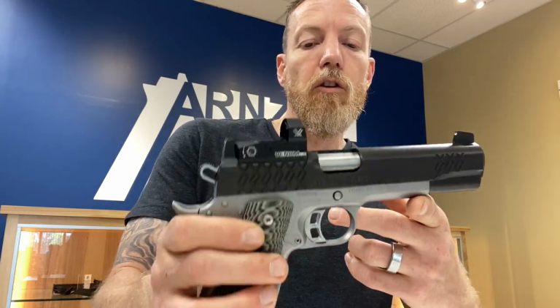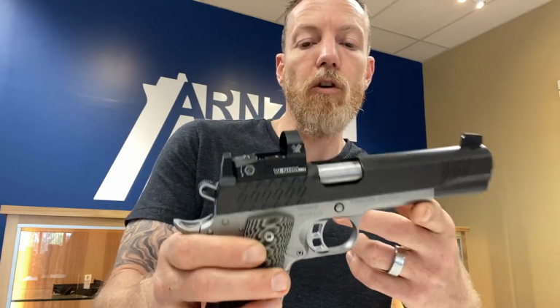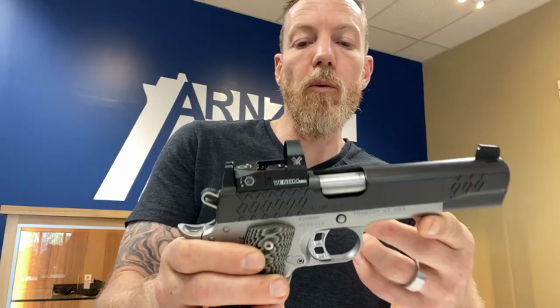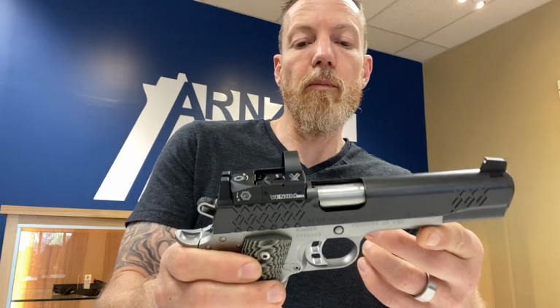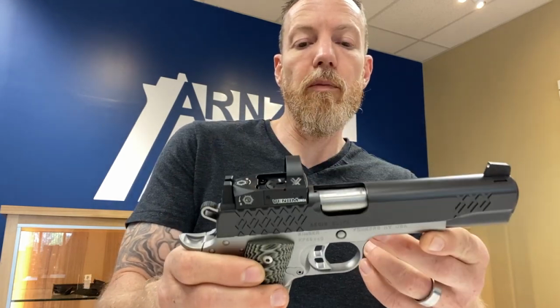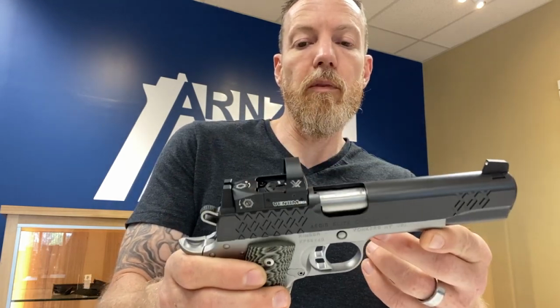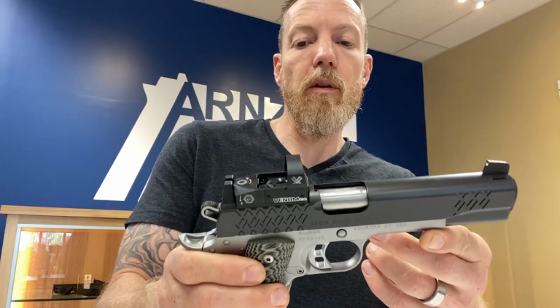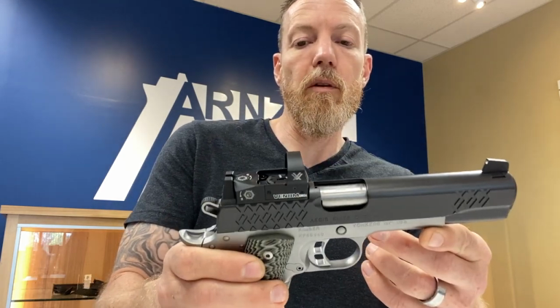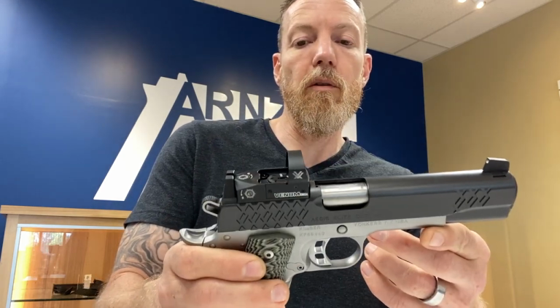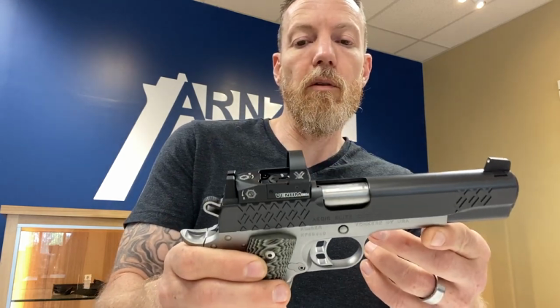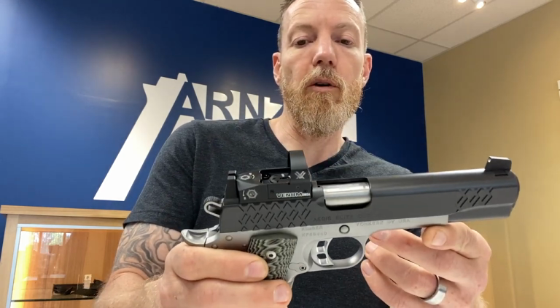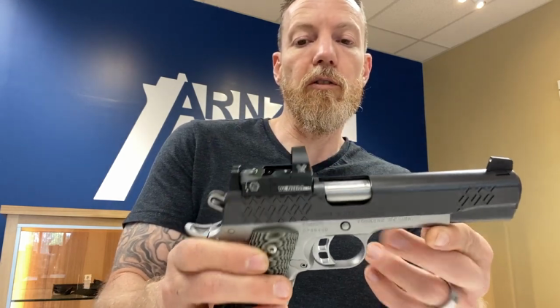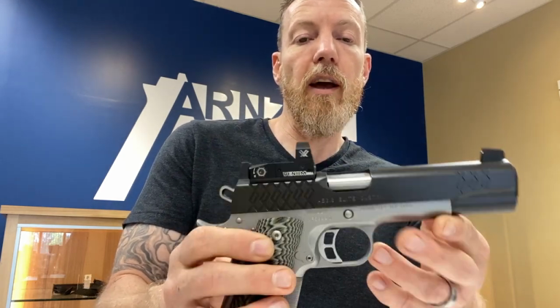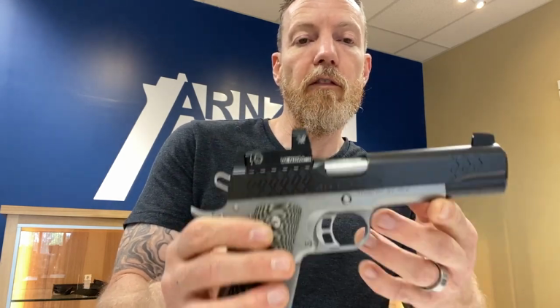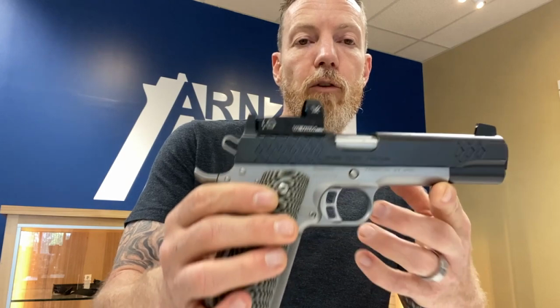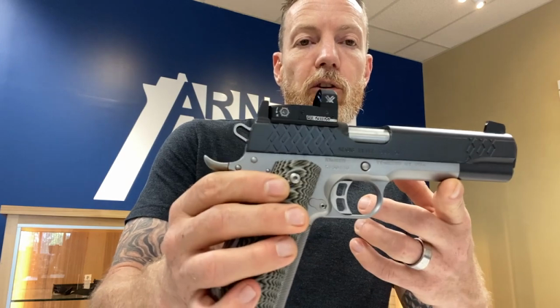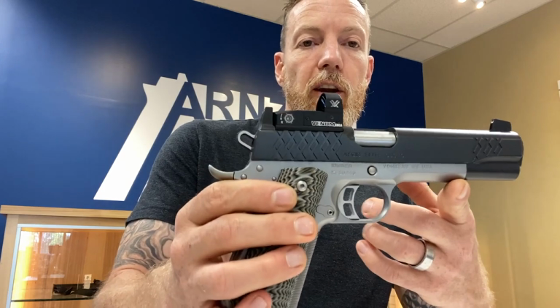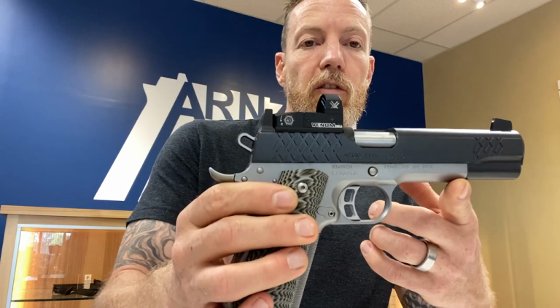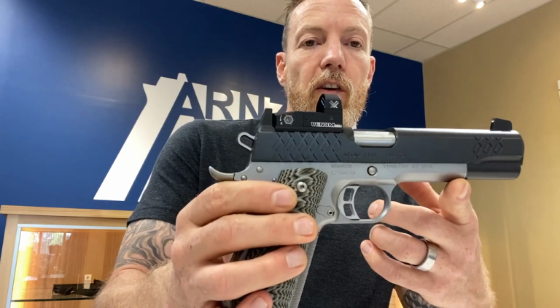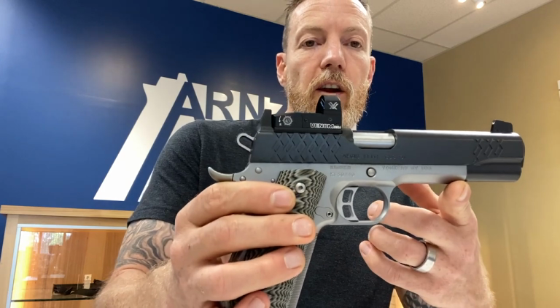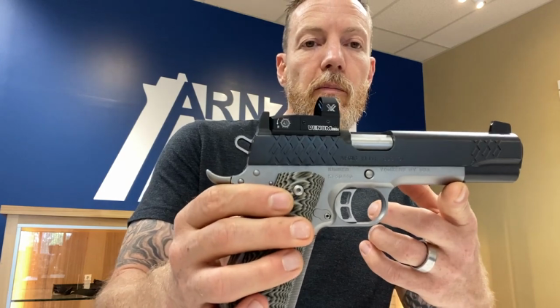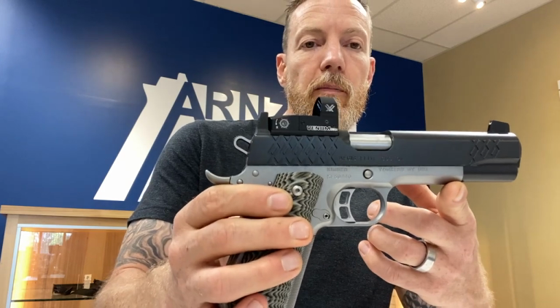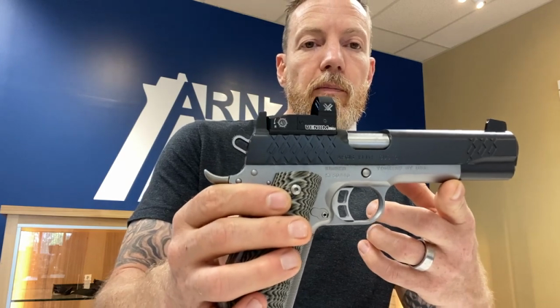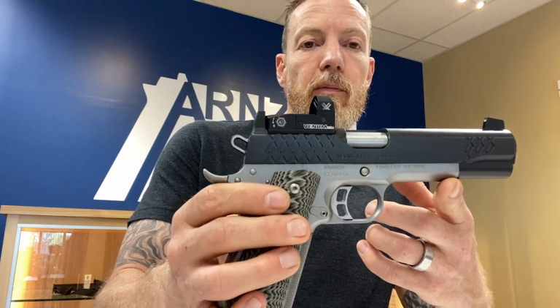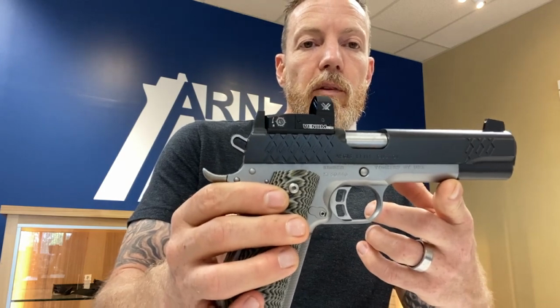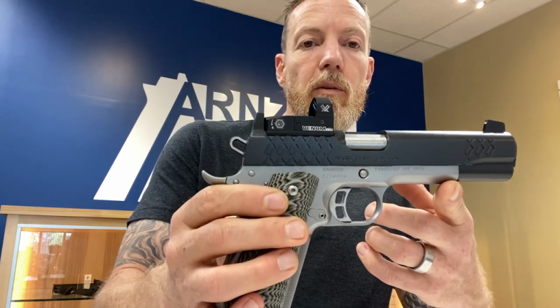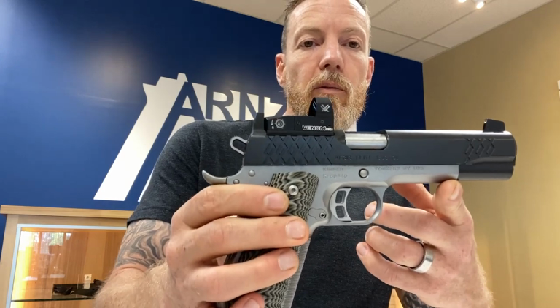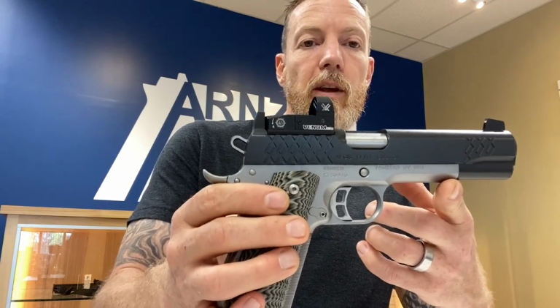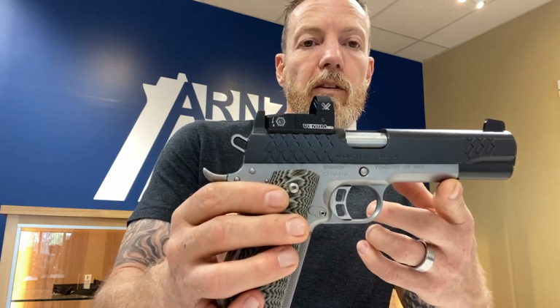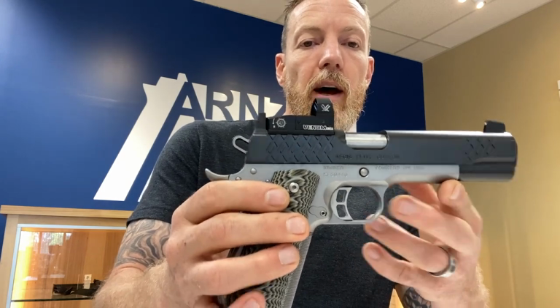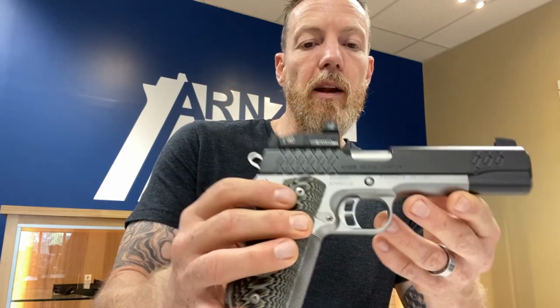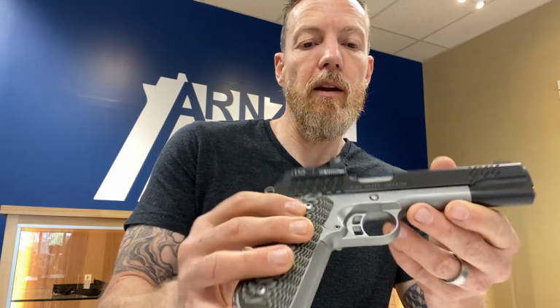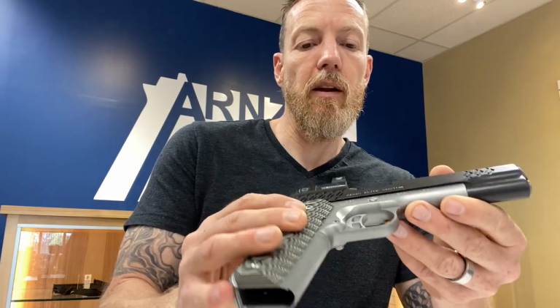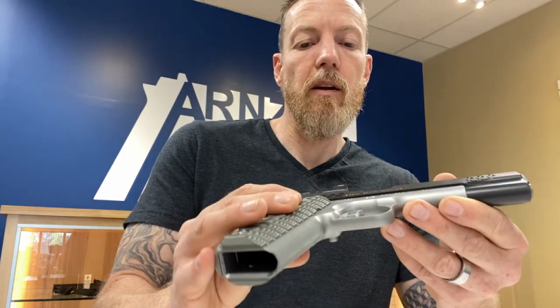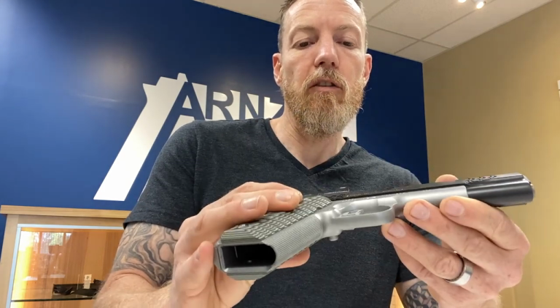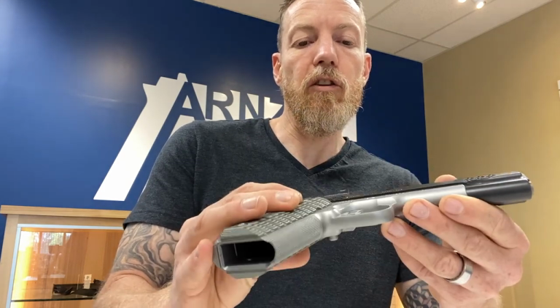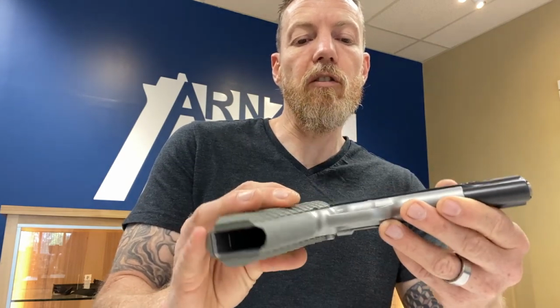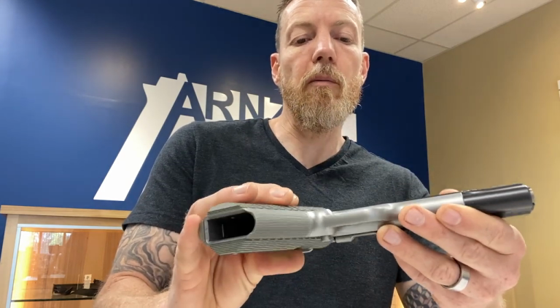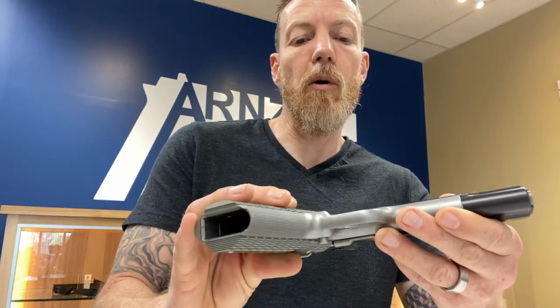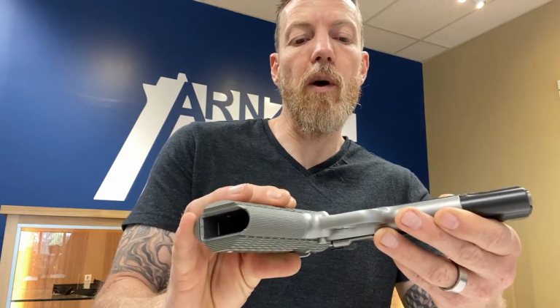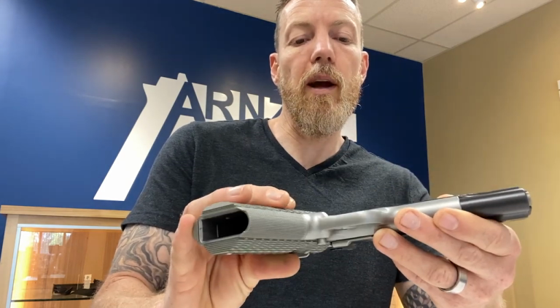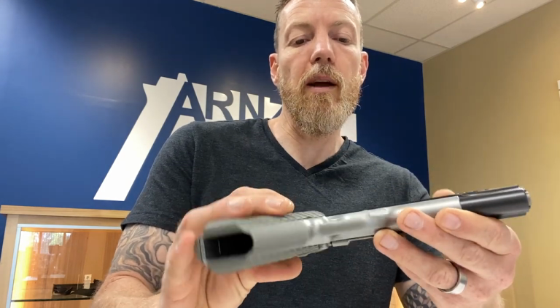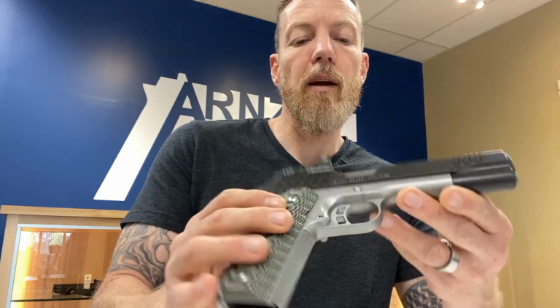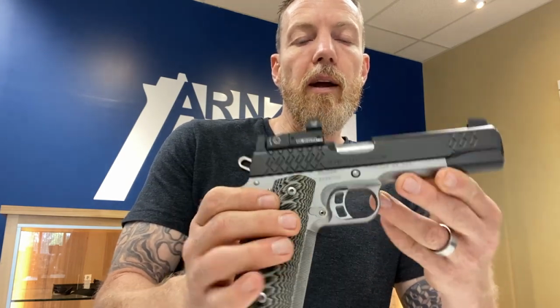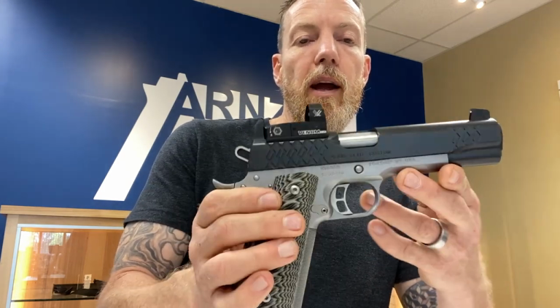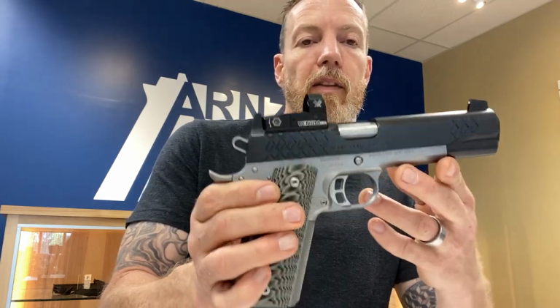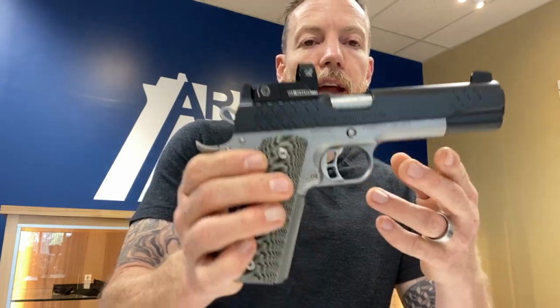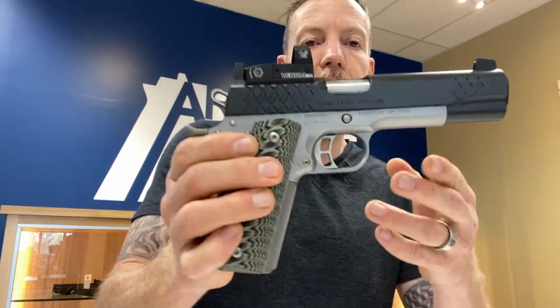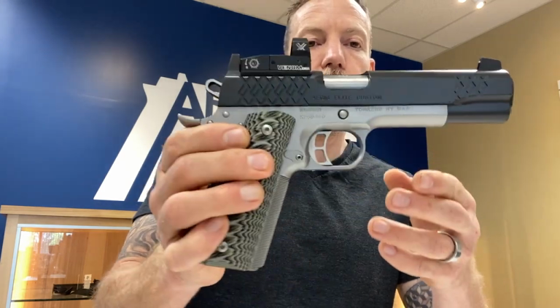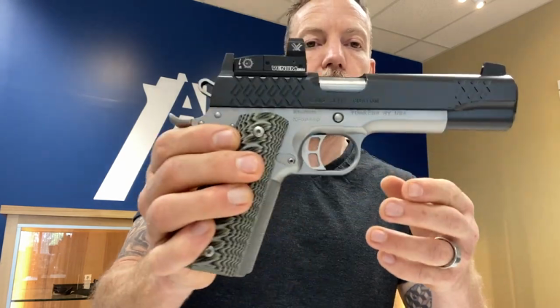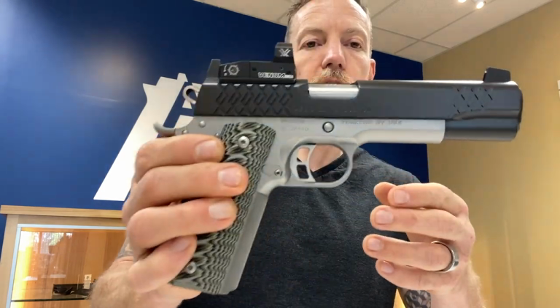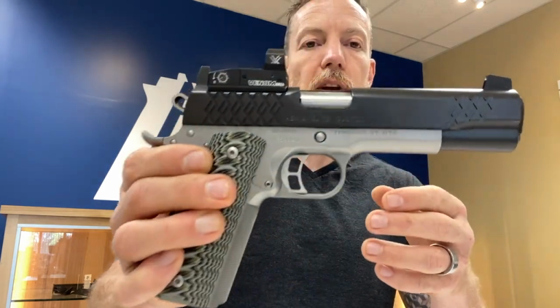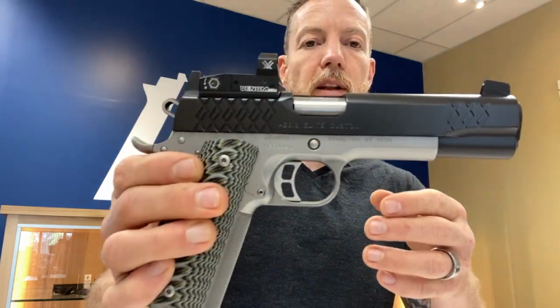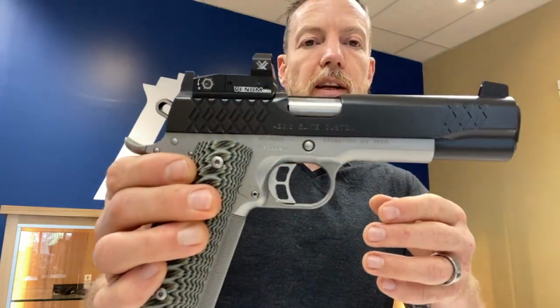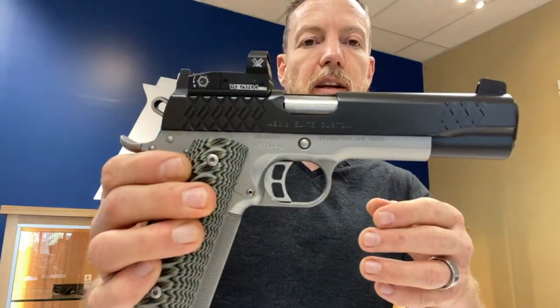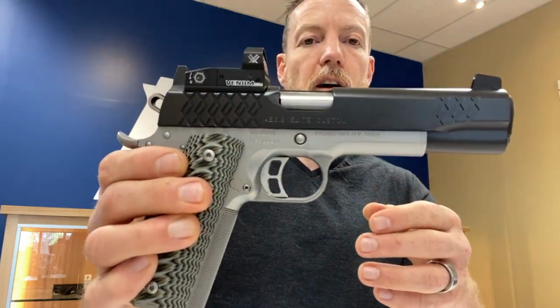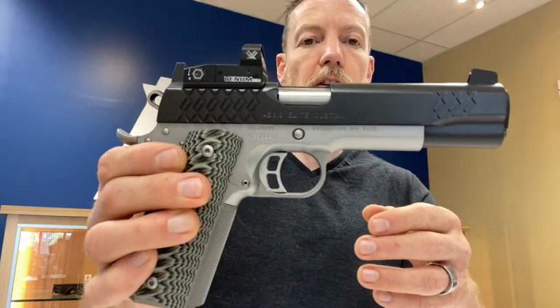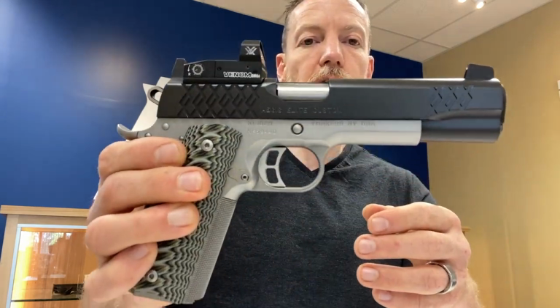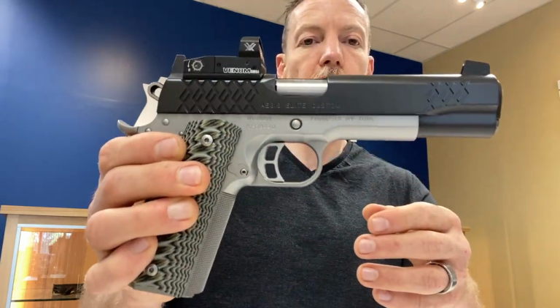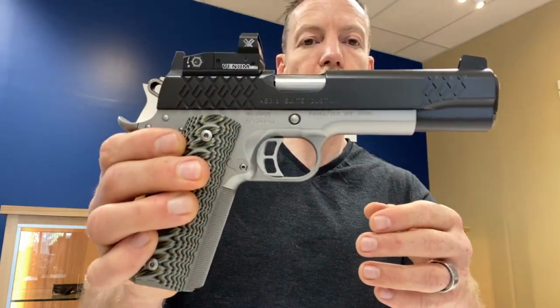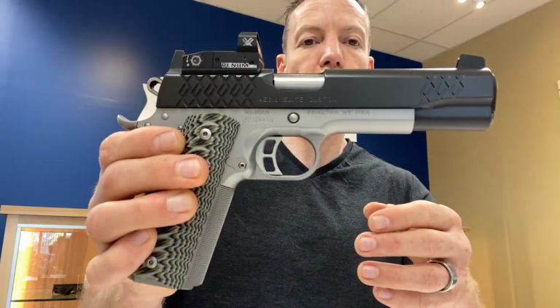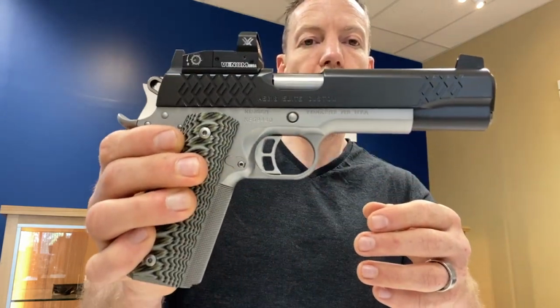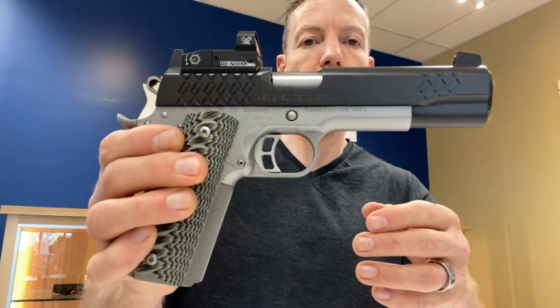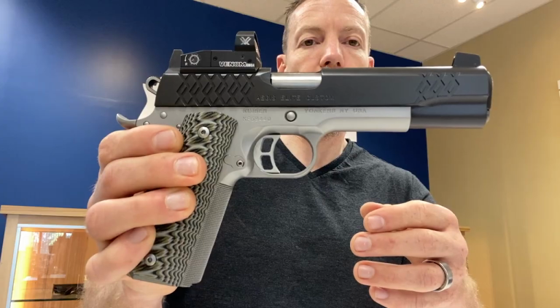So, once again: the Vortex Venom red dot, 6 MOA, and the Aegis Elite Custom from Kimber.